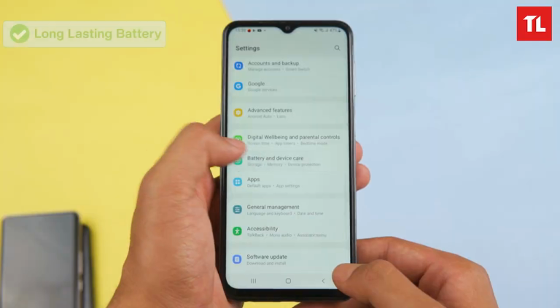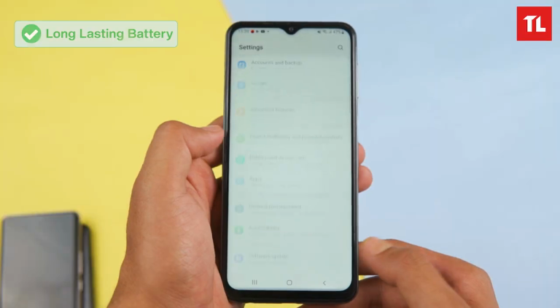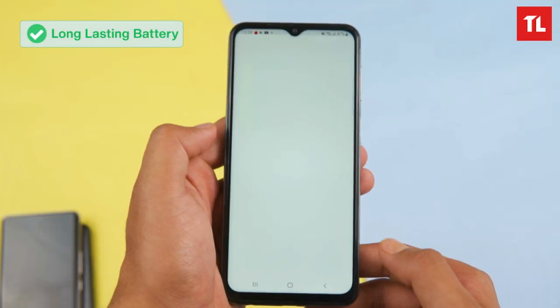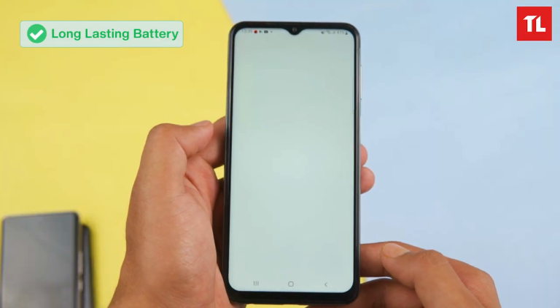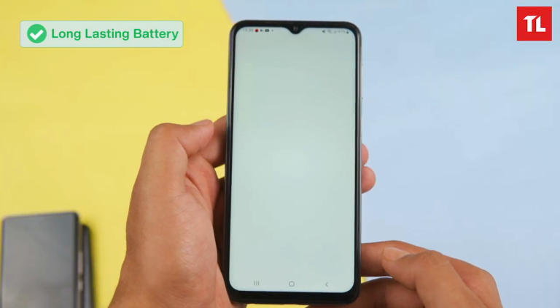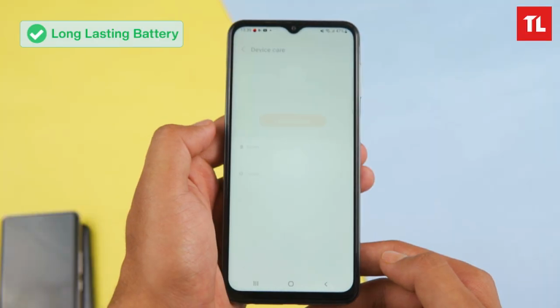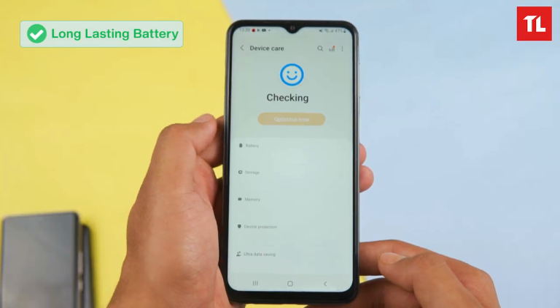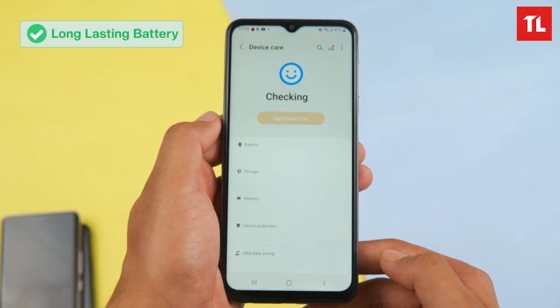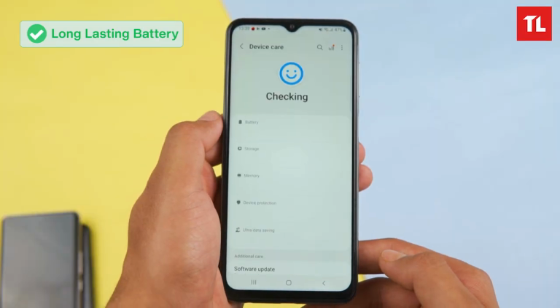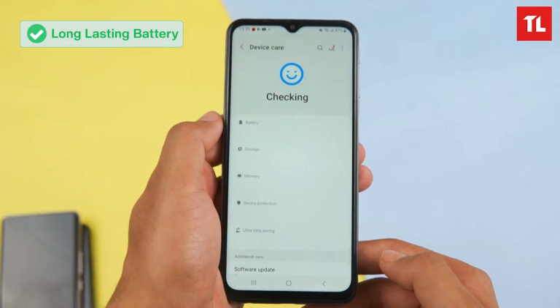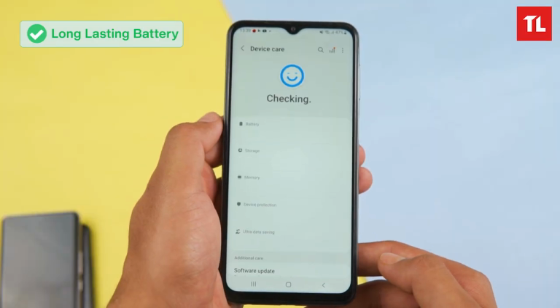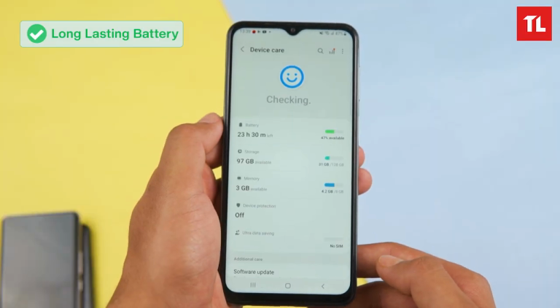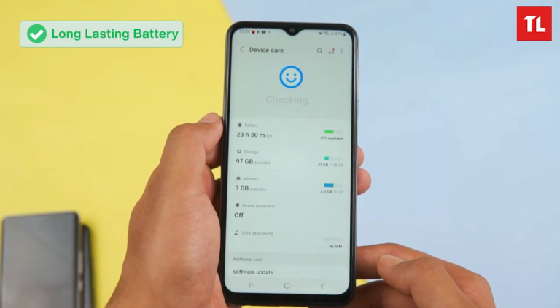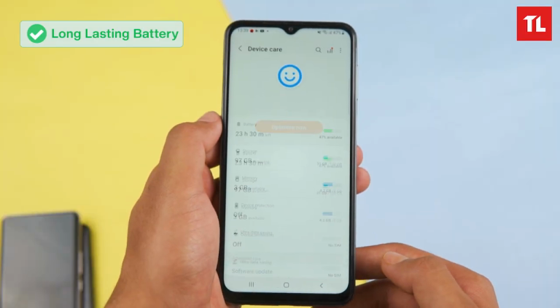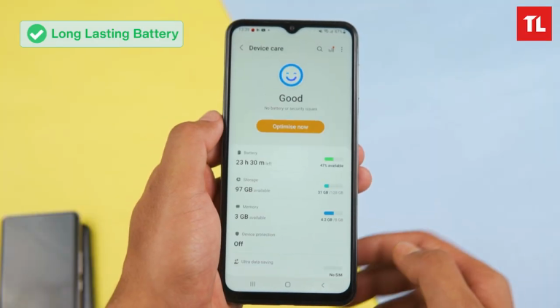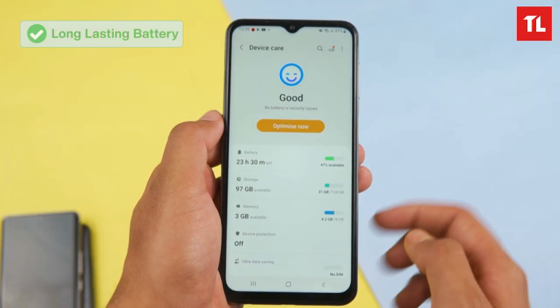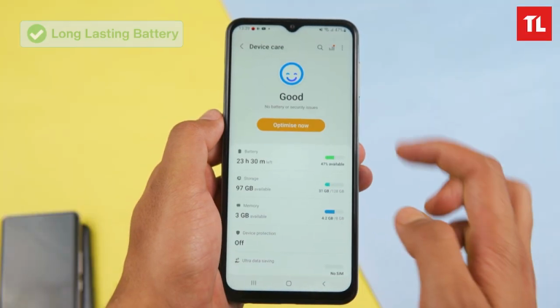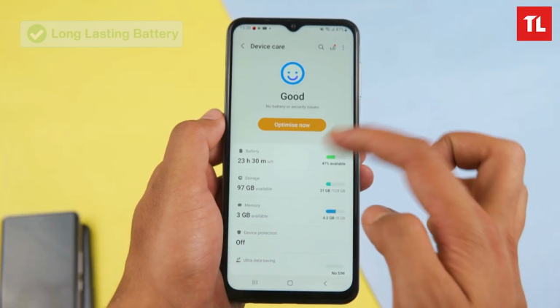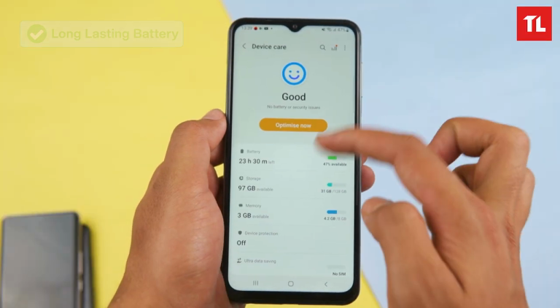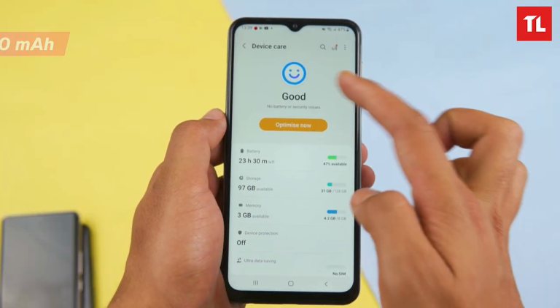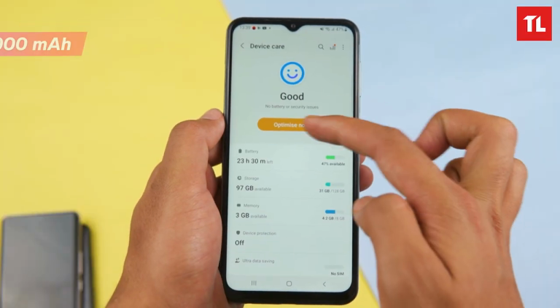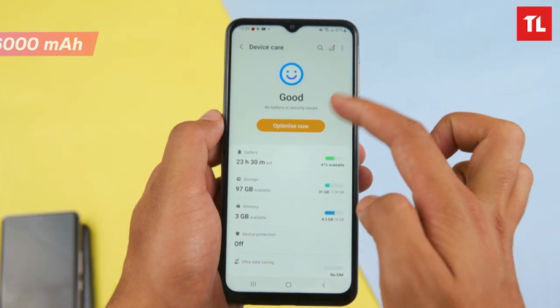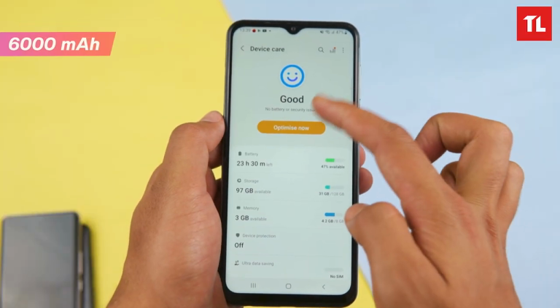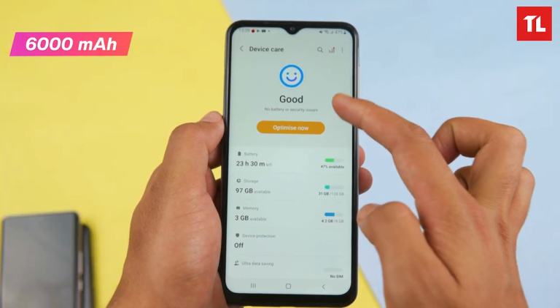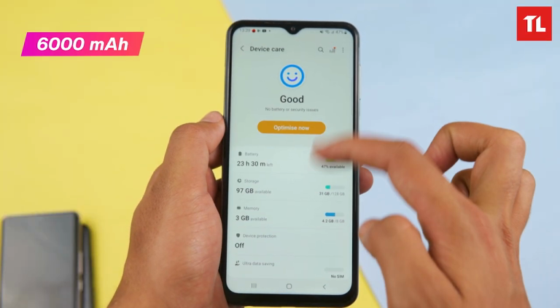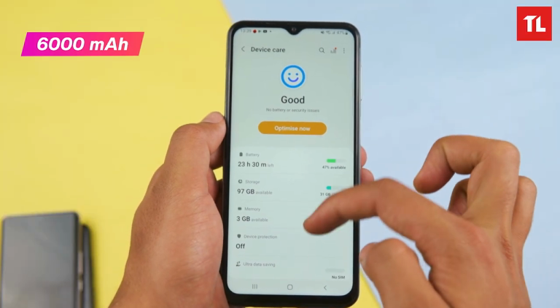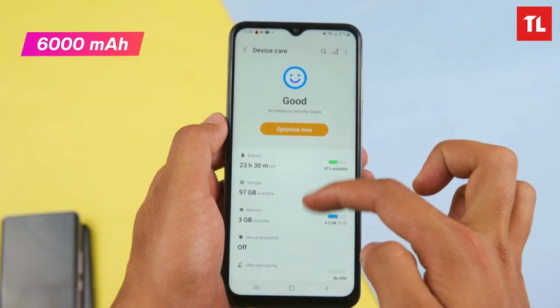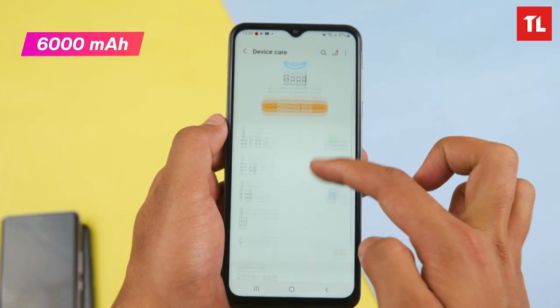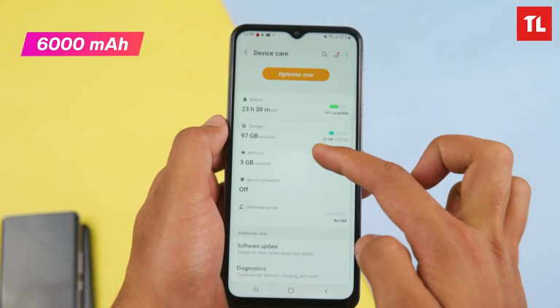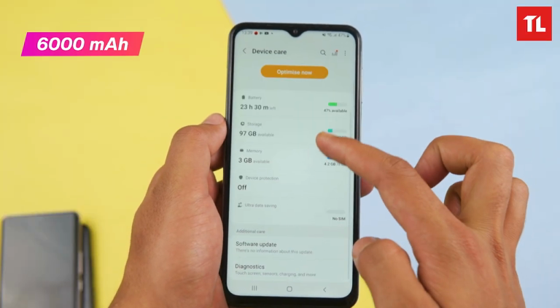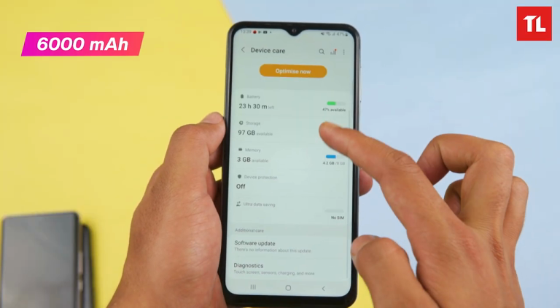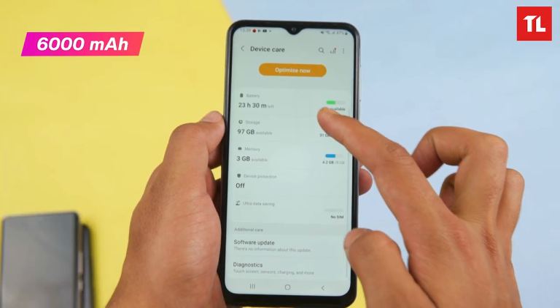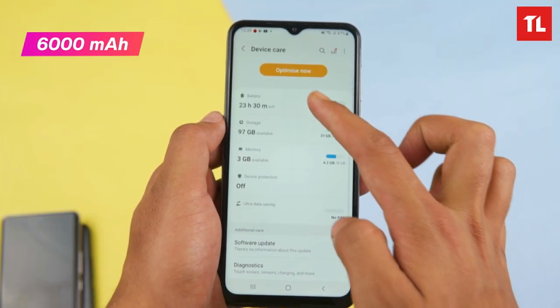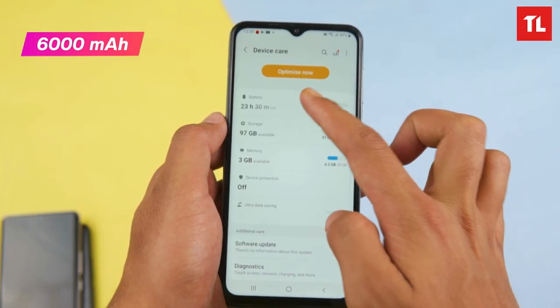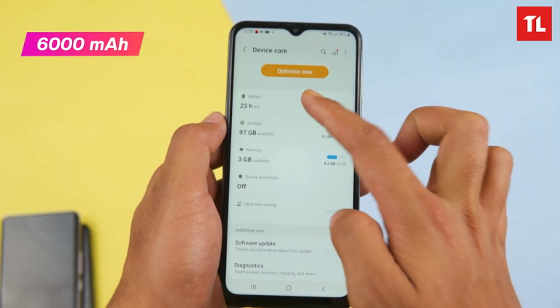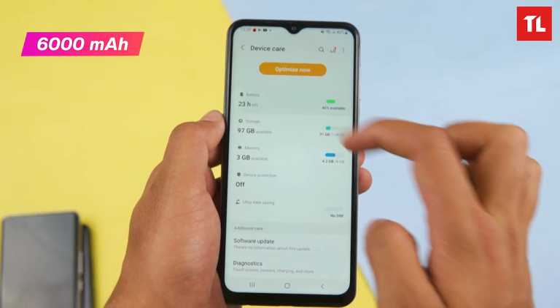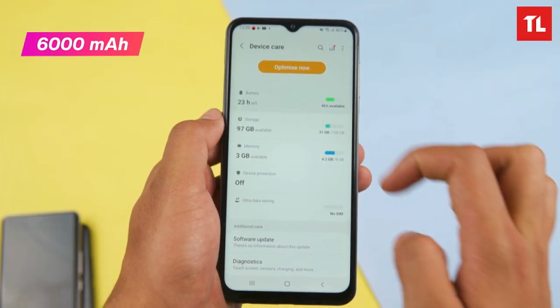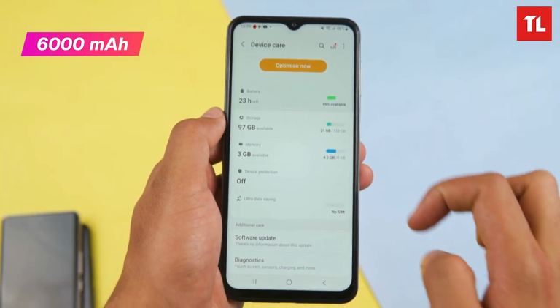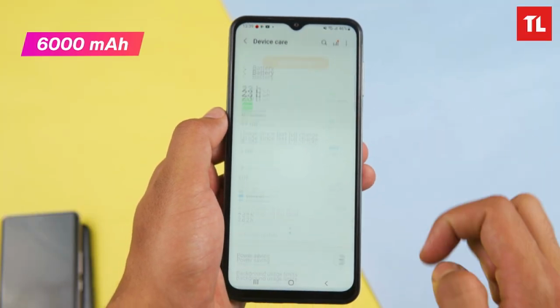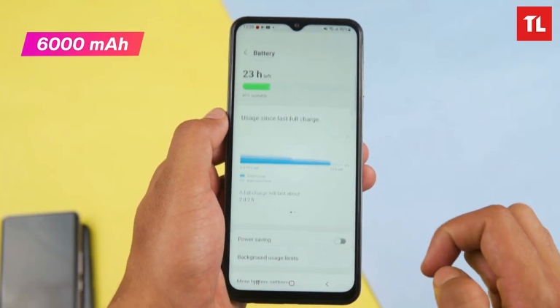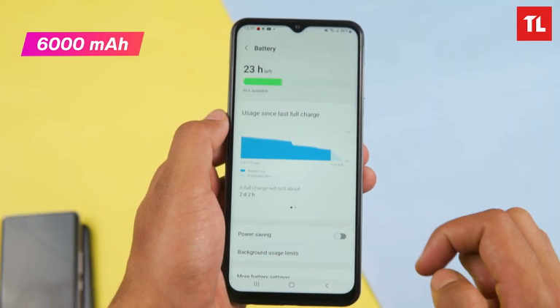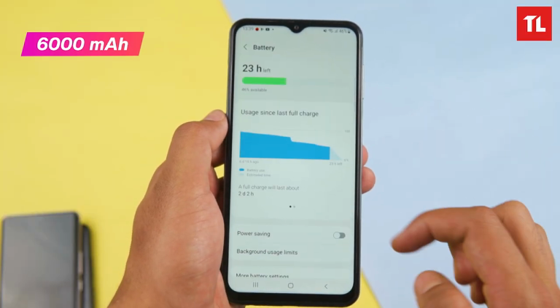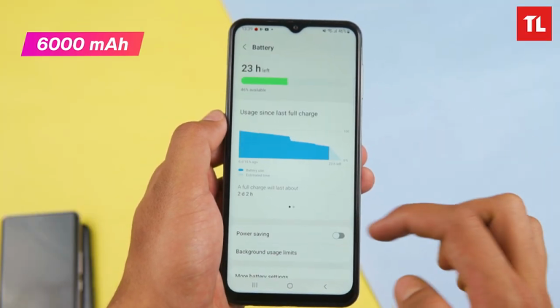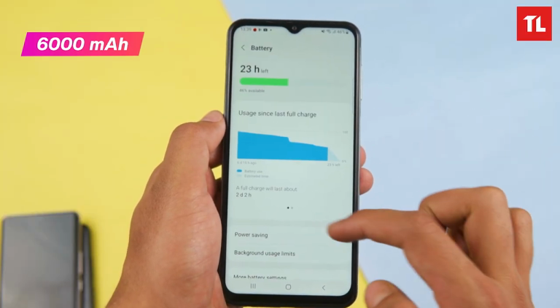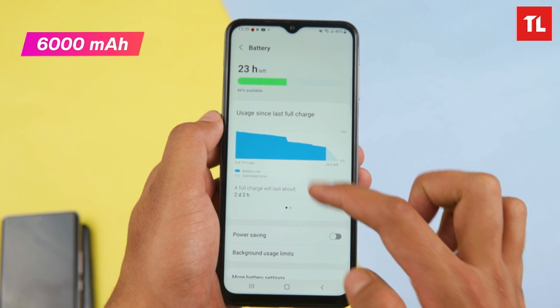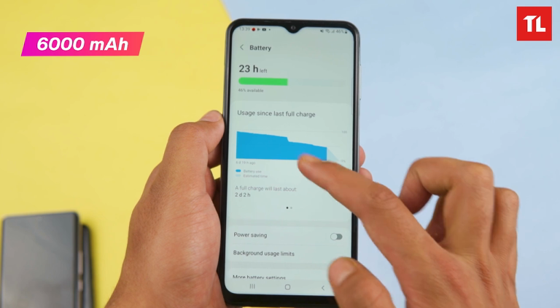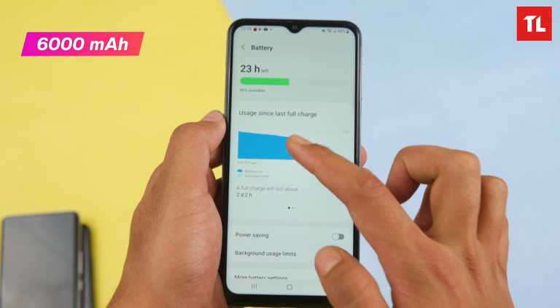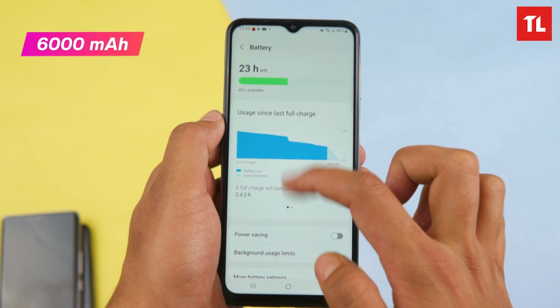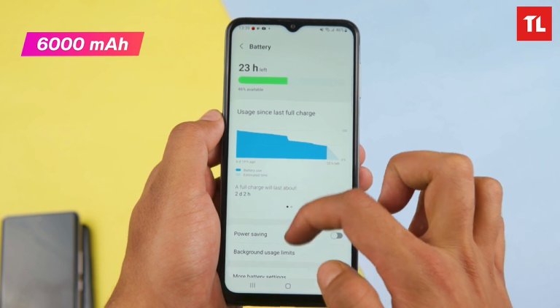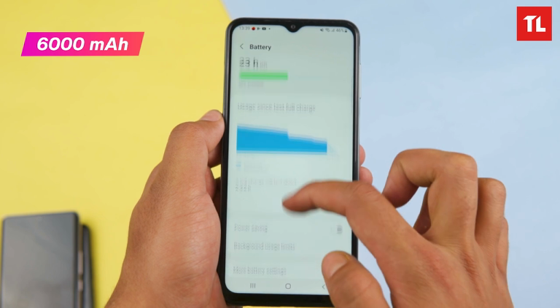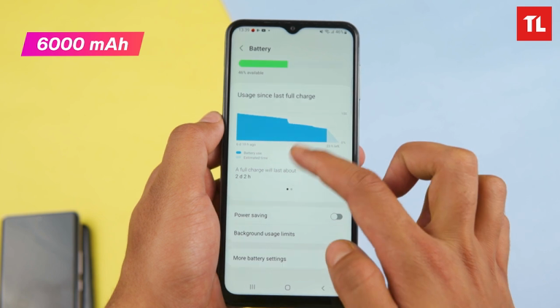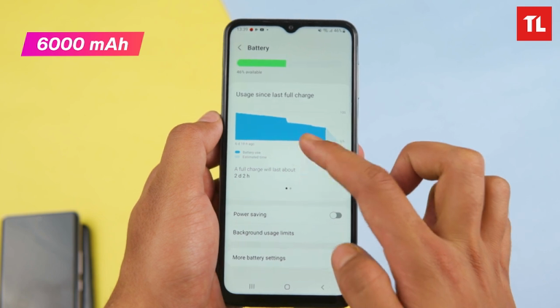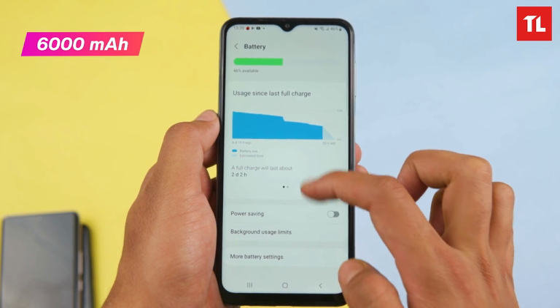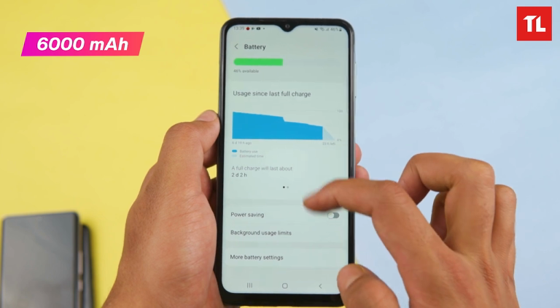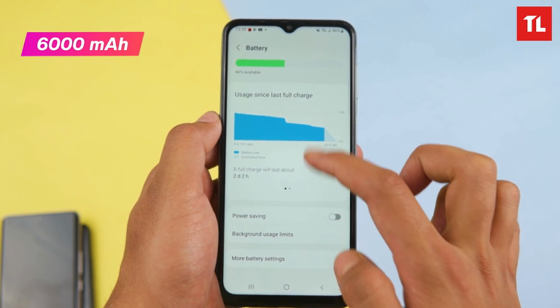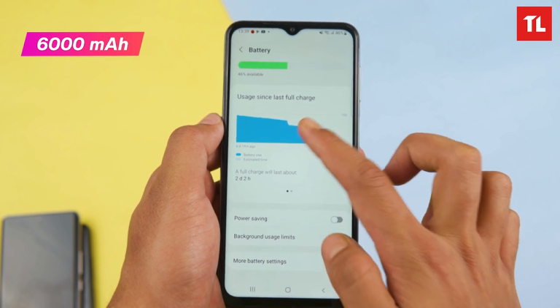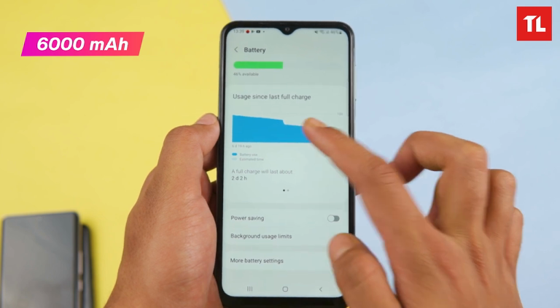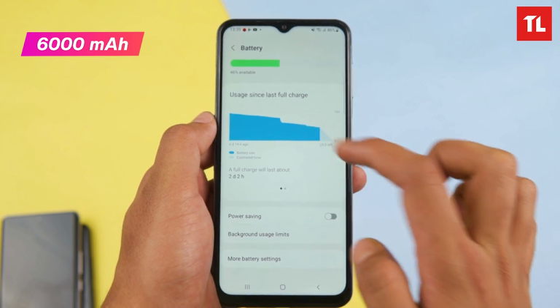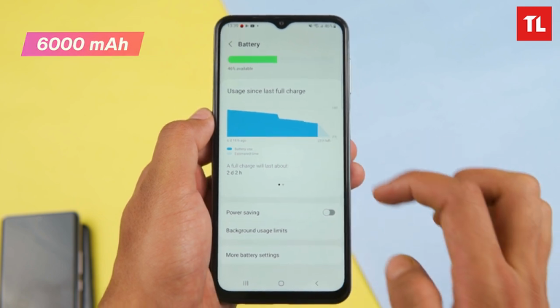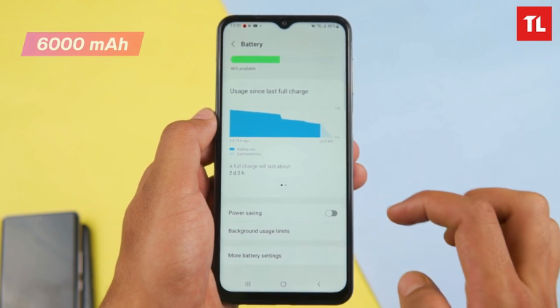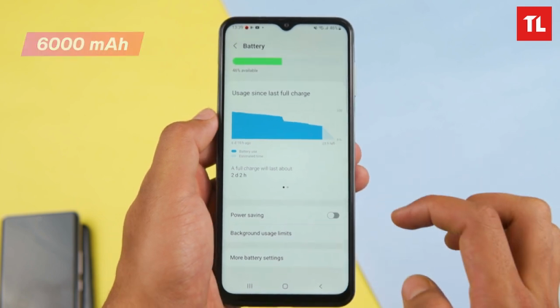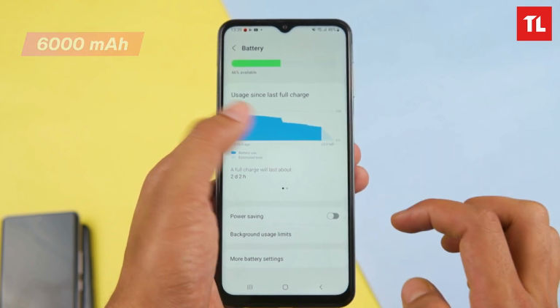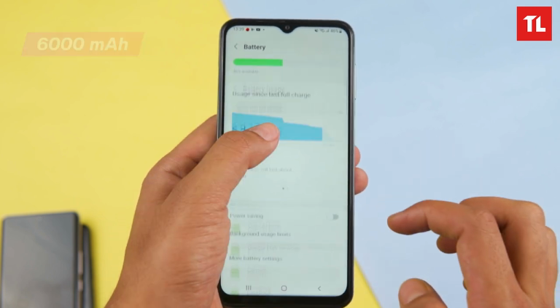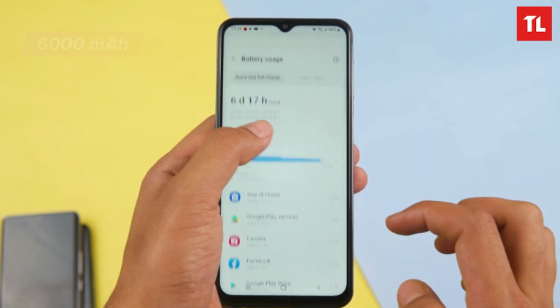The M33 5G has a large 6000mAh battery. It can easily last up to 2 days of usage, and is fine for a full single day with heavy use.